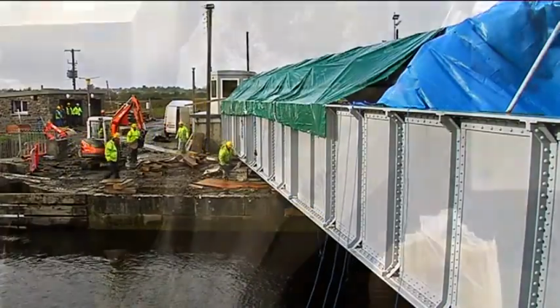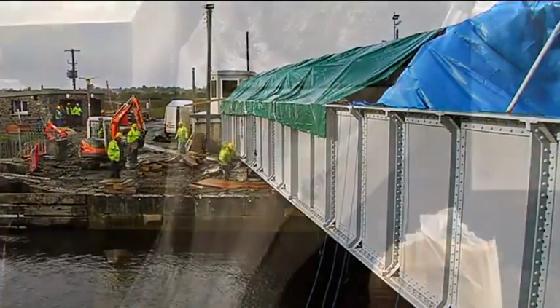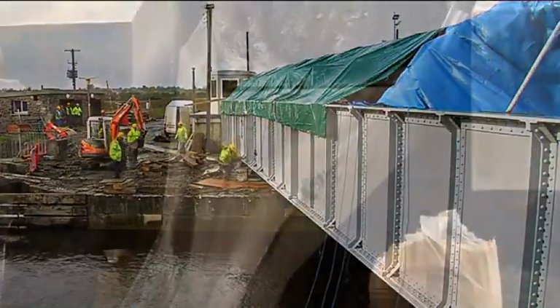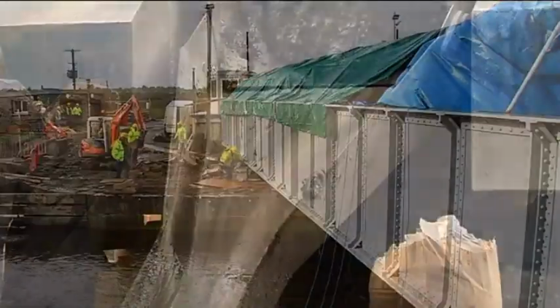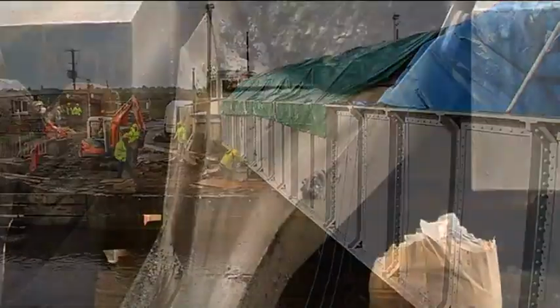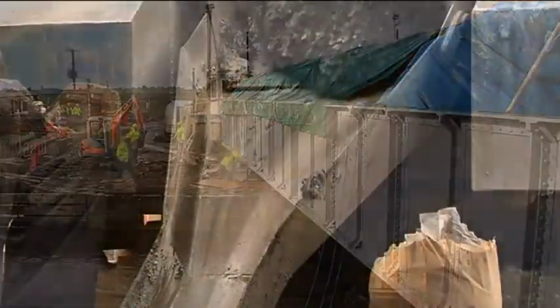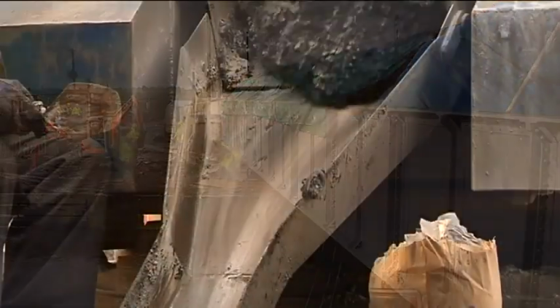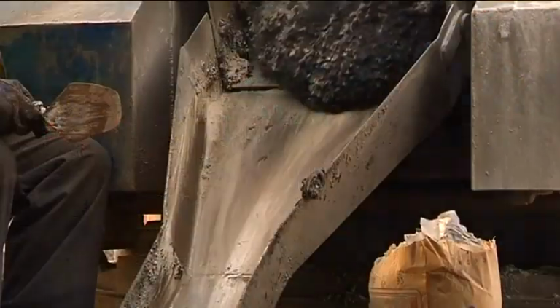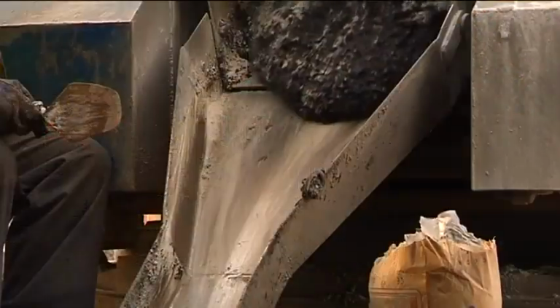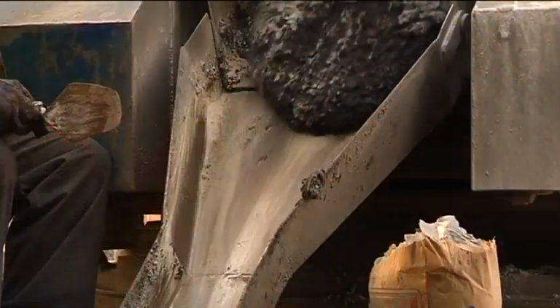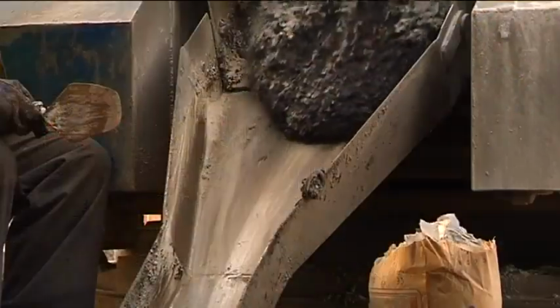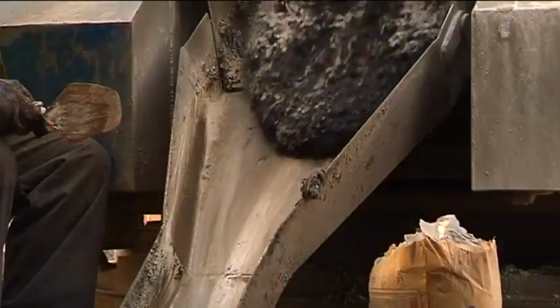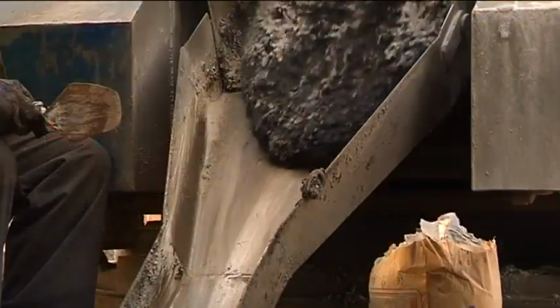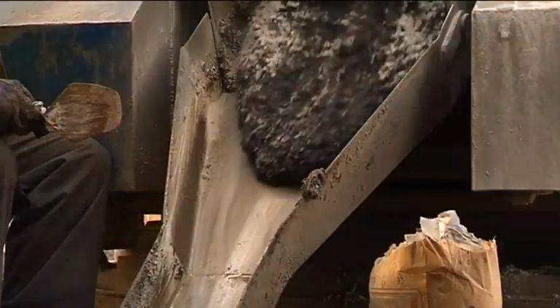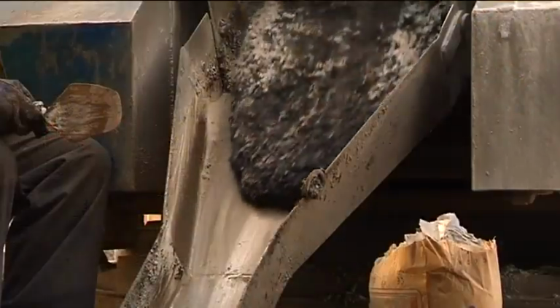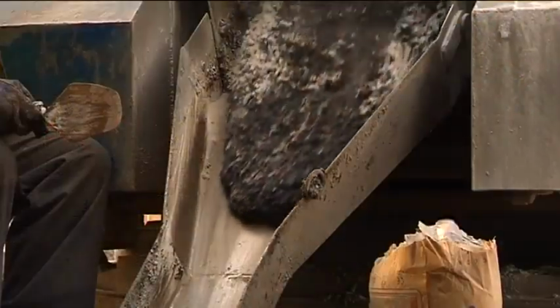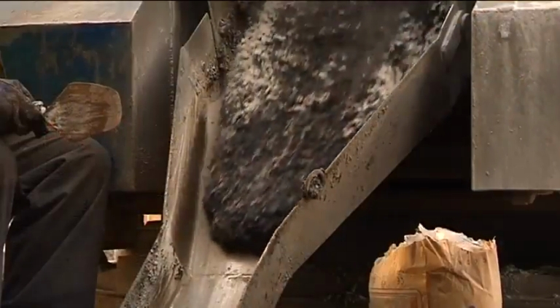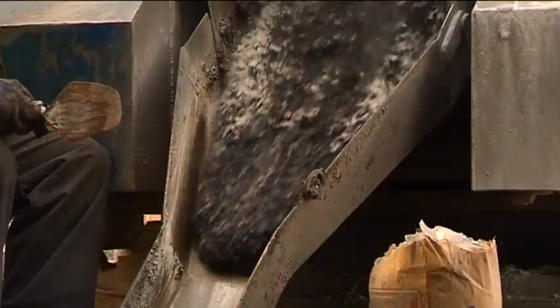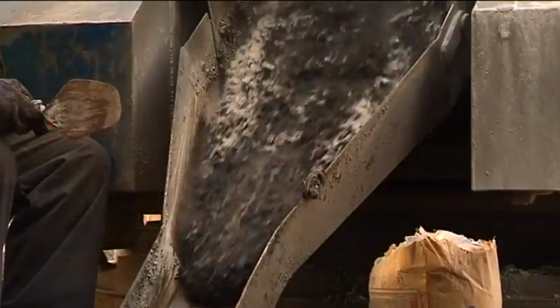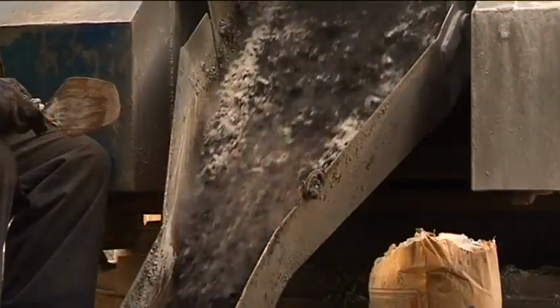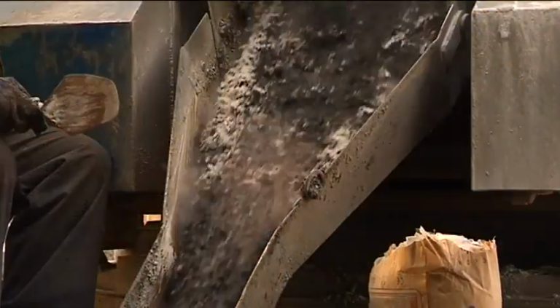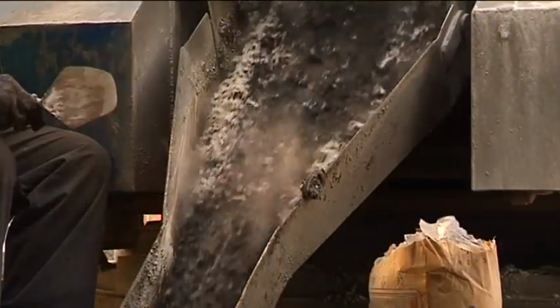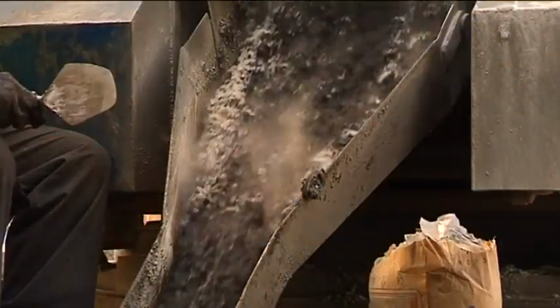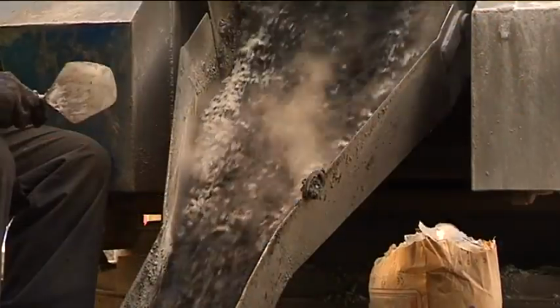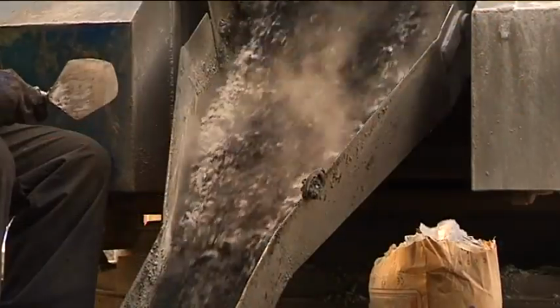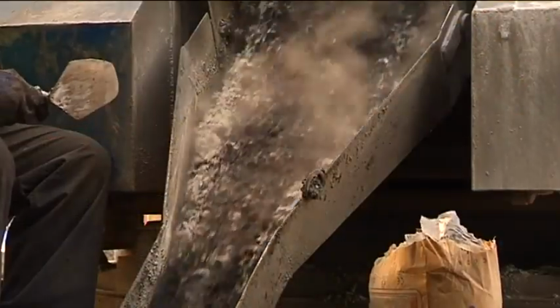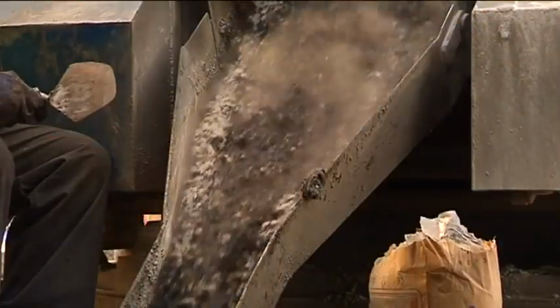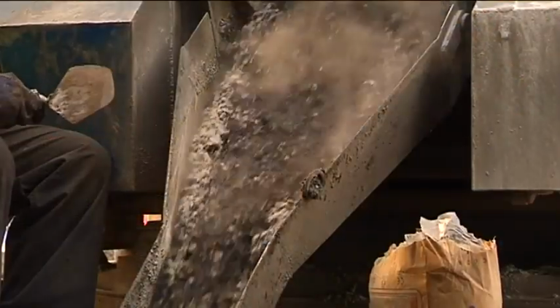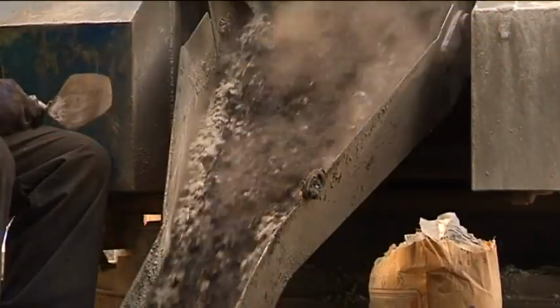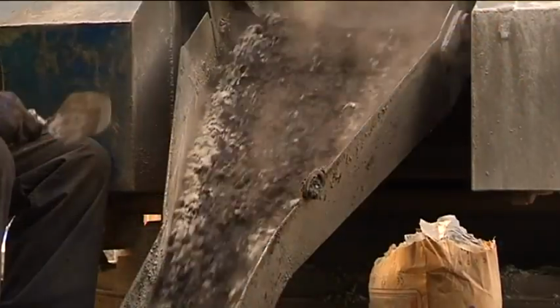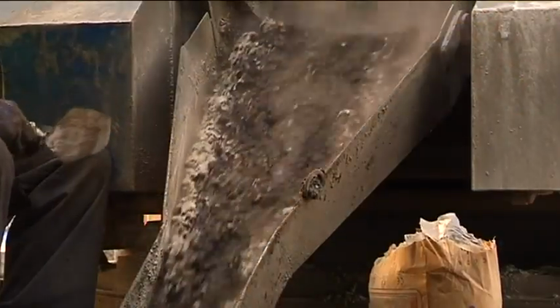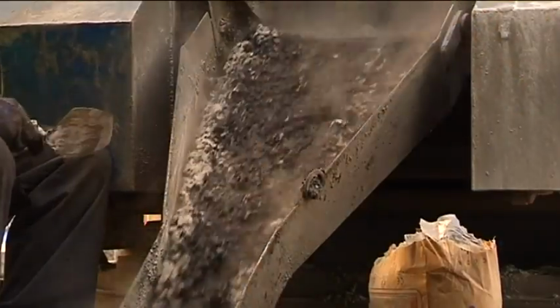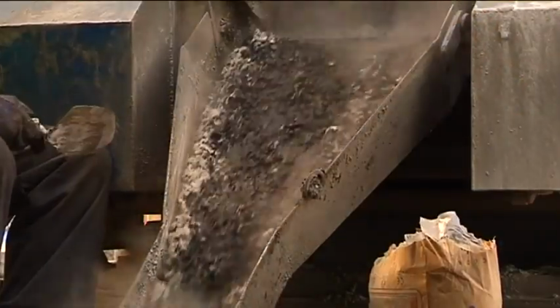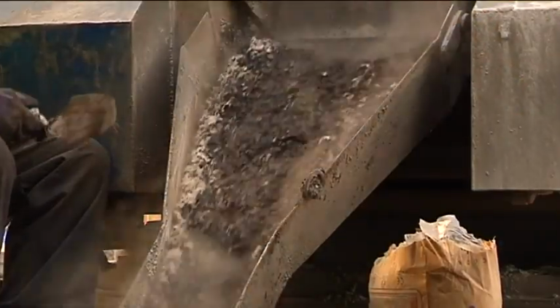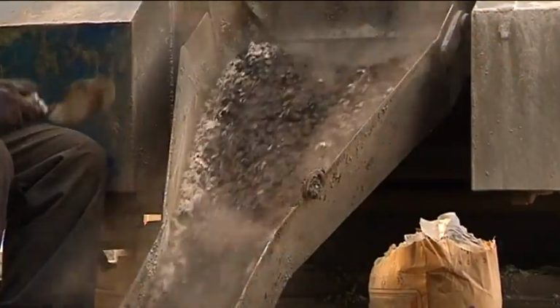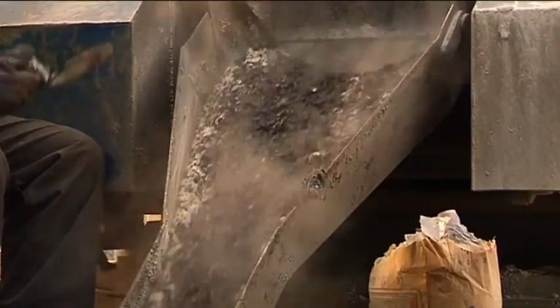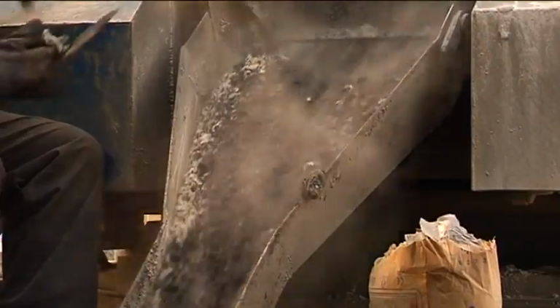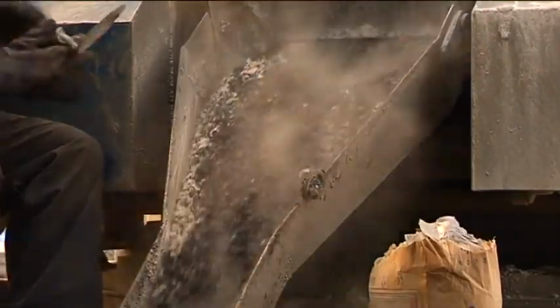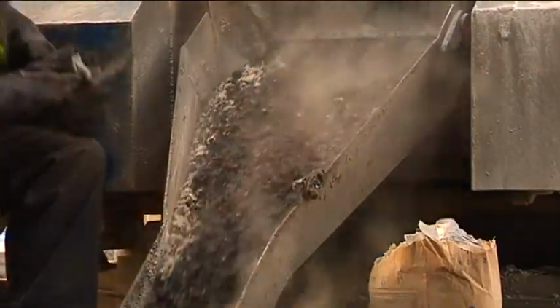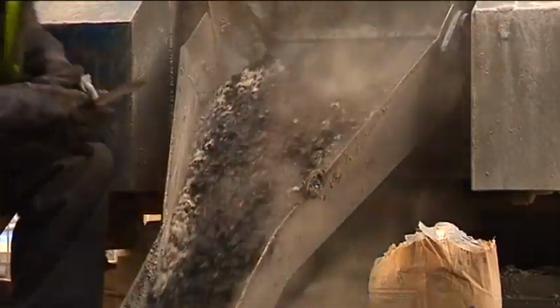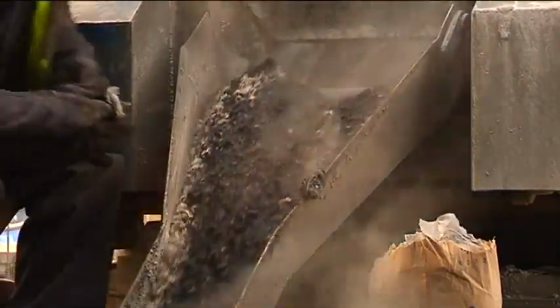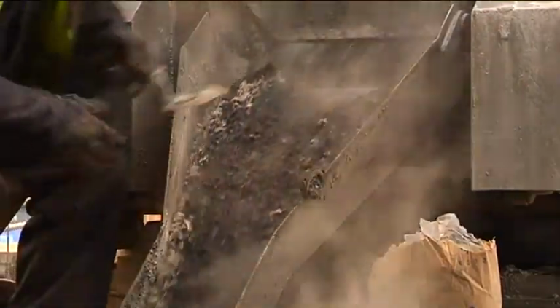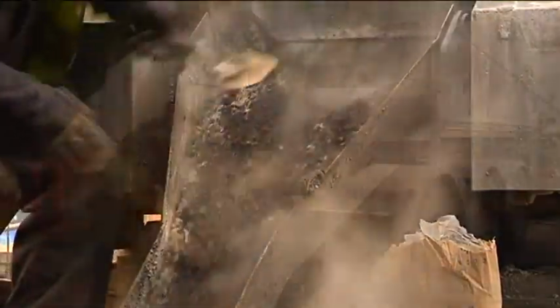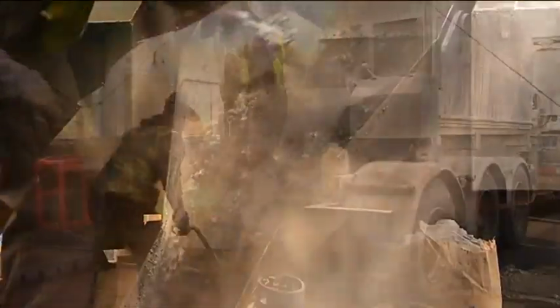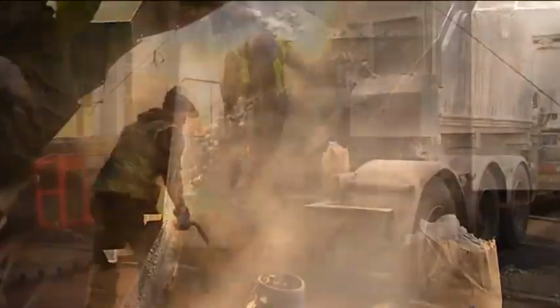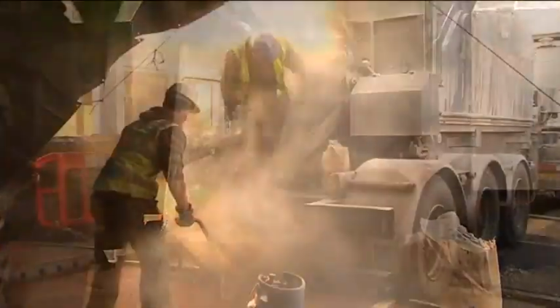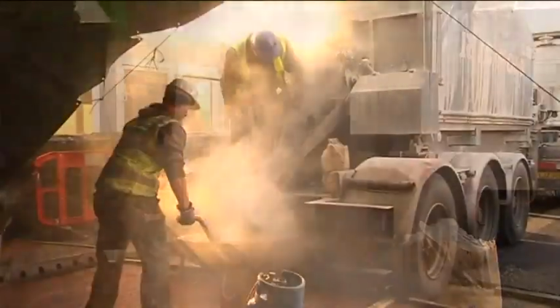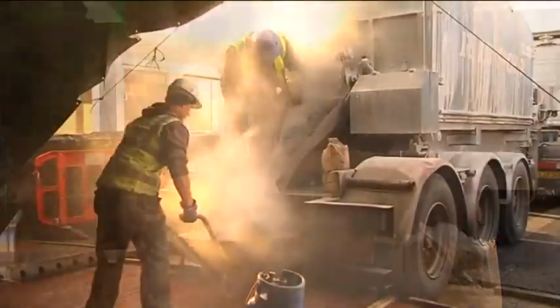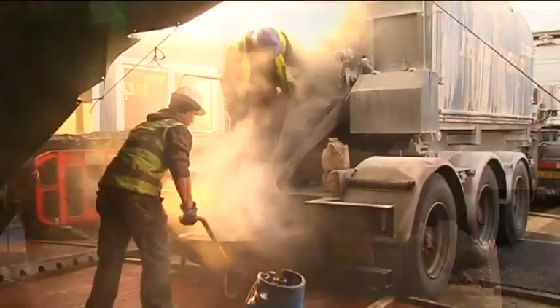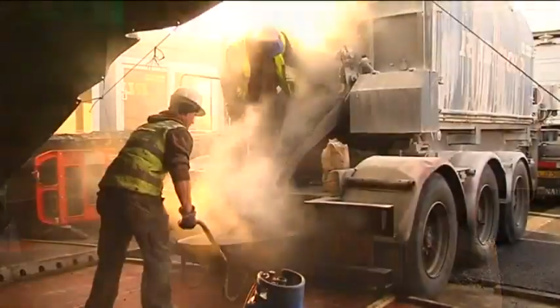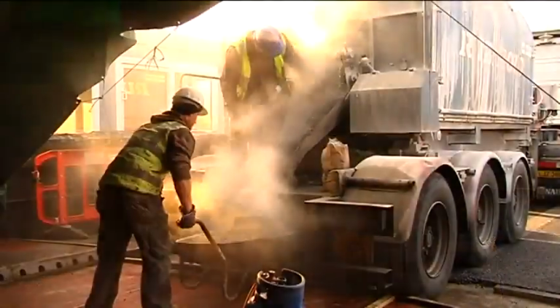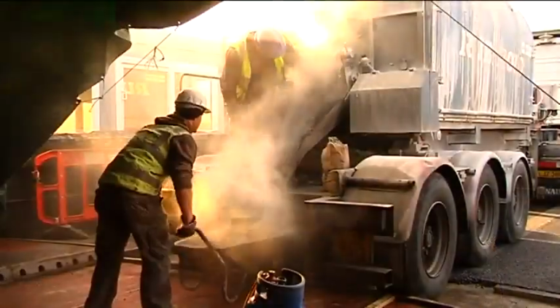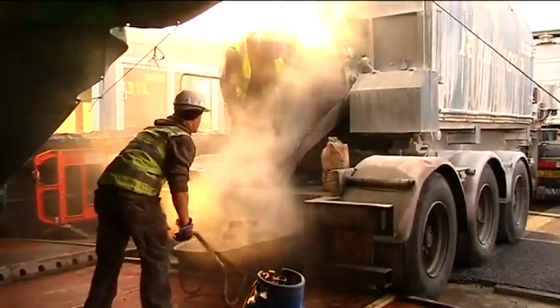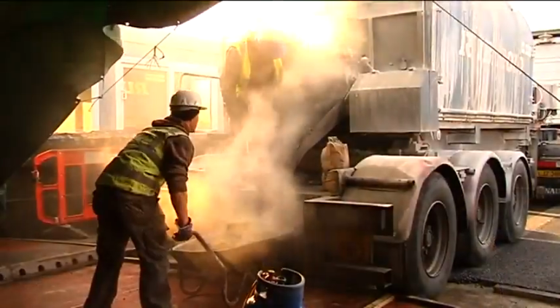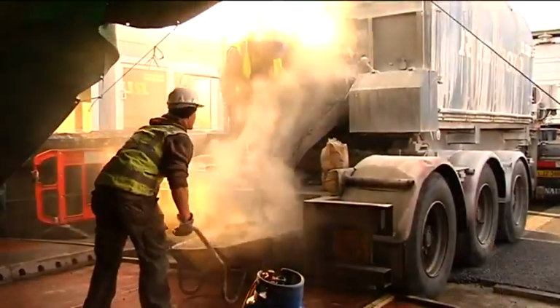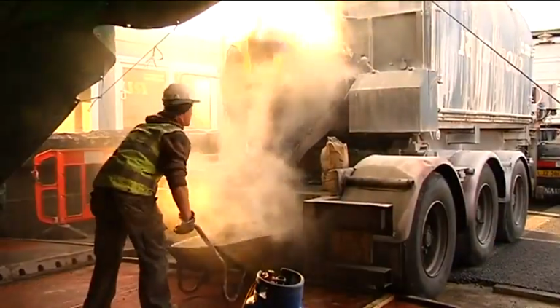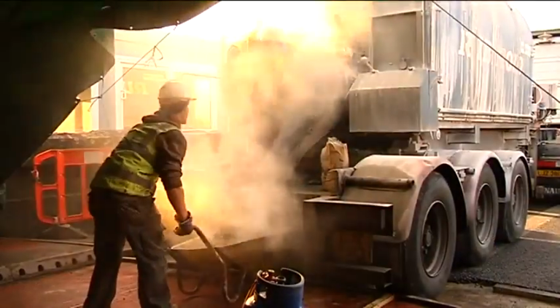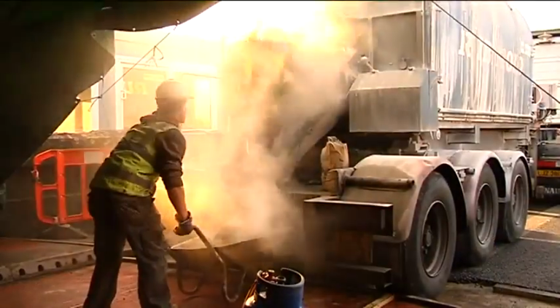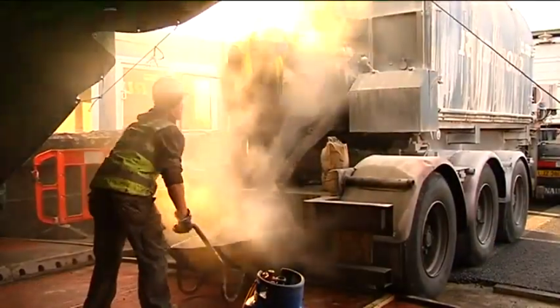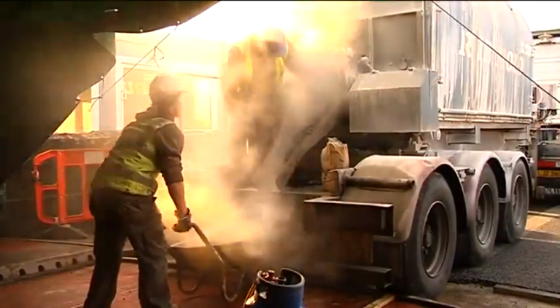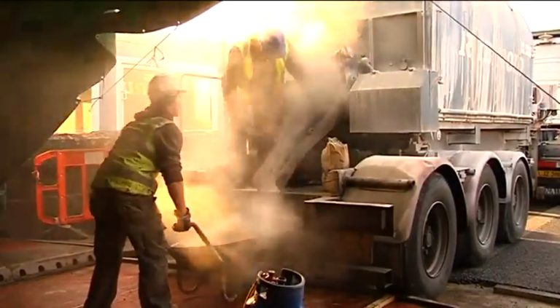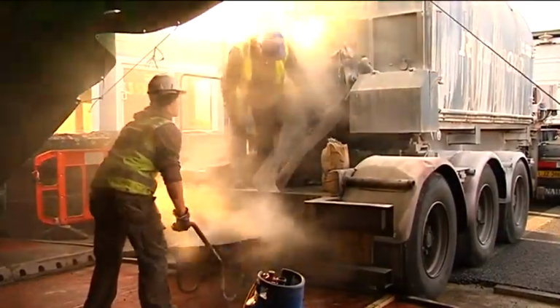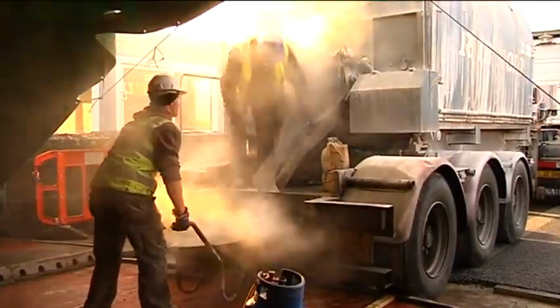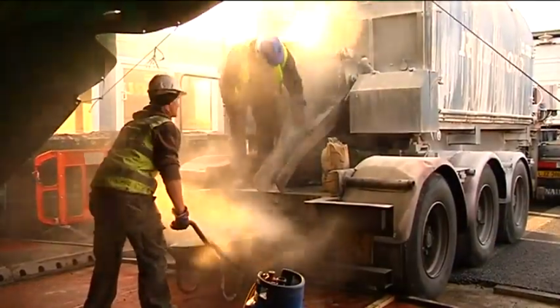A specialised bitumen coating was applied to the steel surface of the bridge instead of the wooden deck as was used on the old bridge.